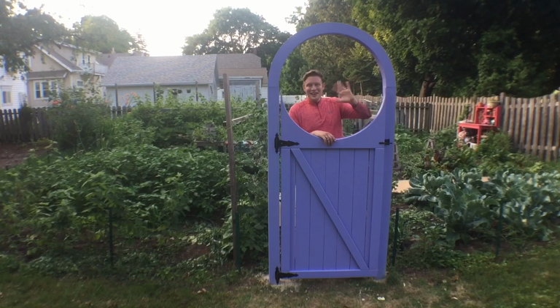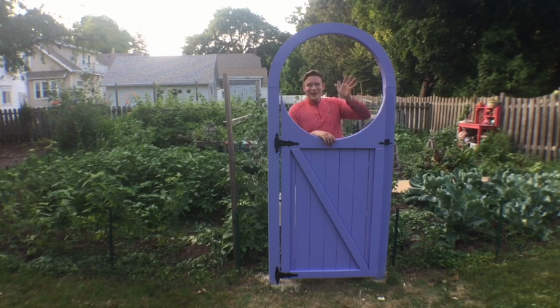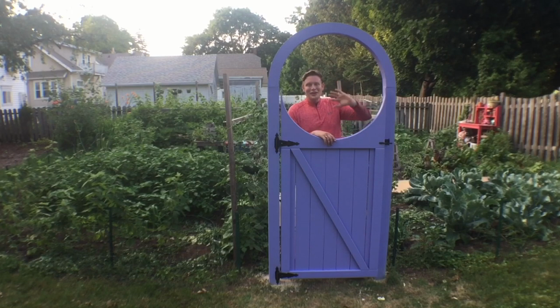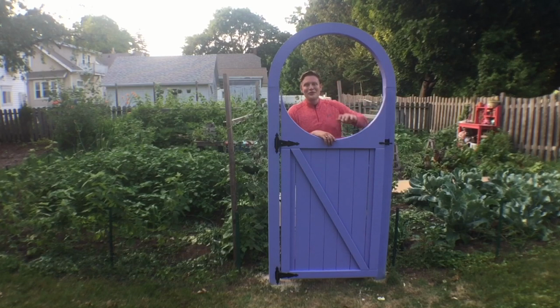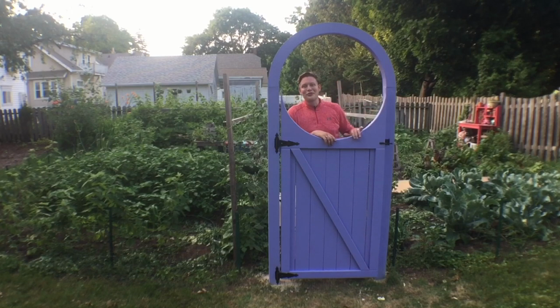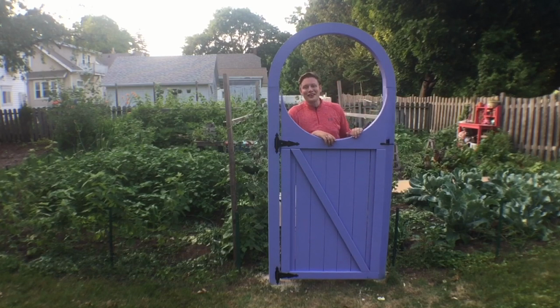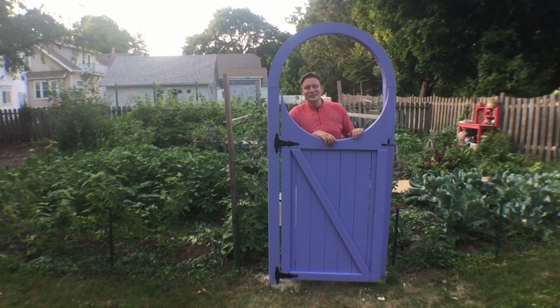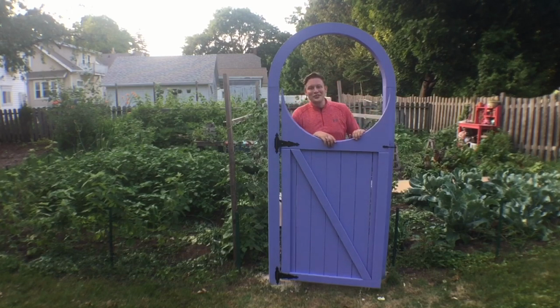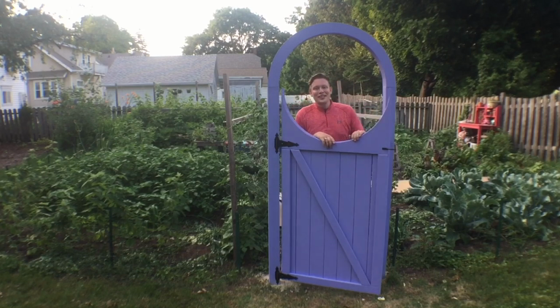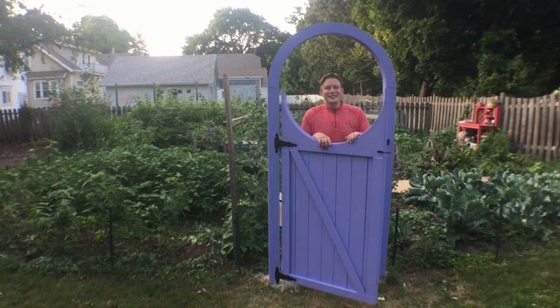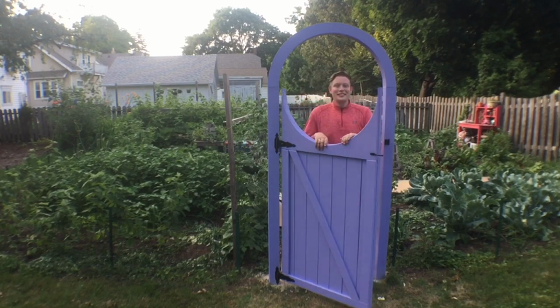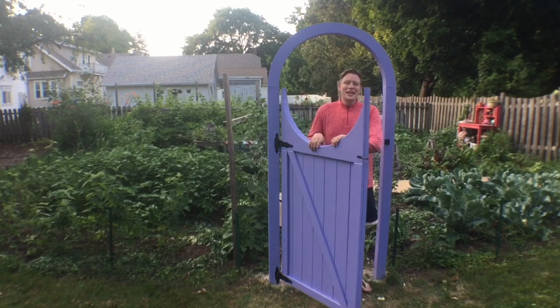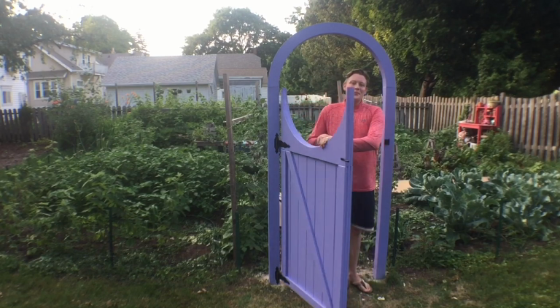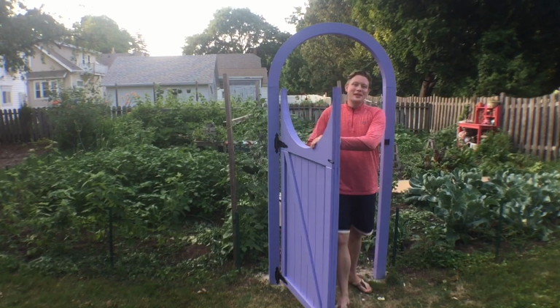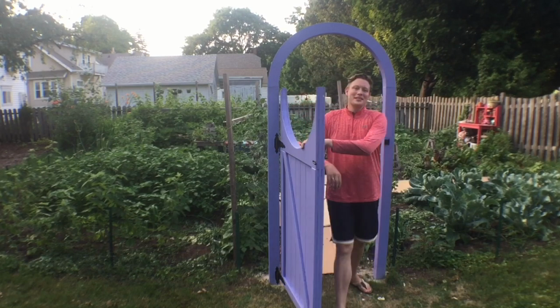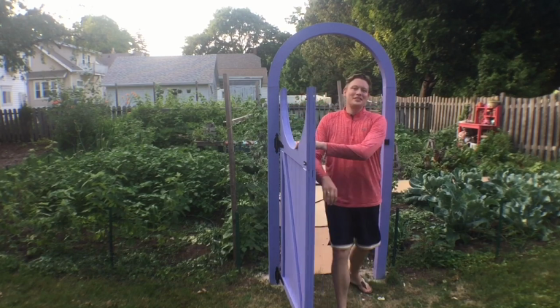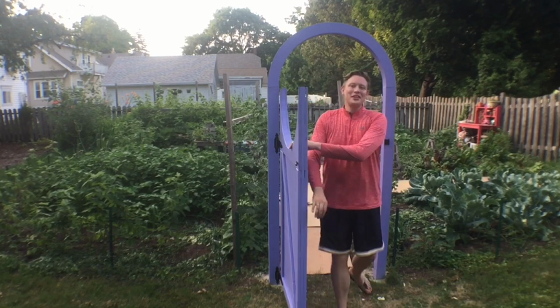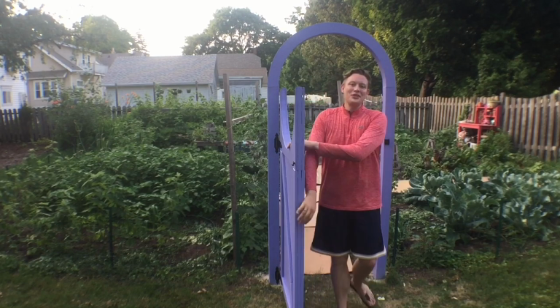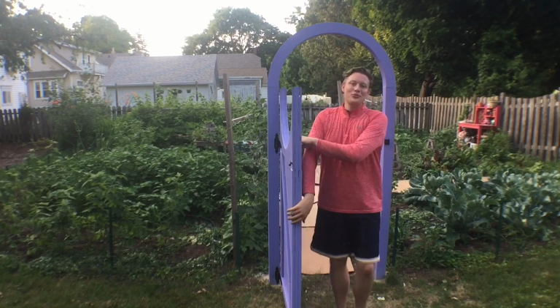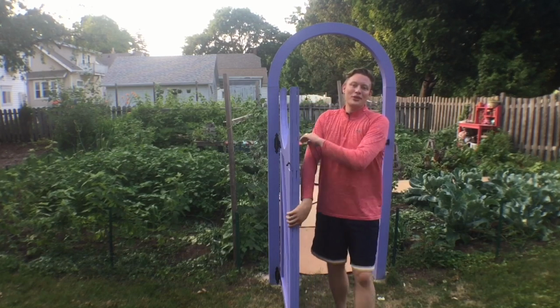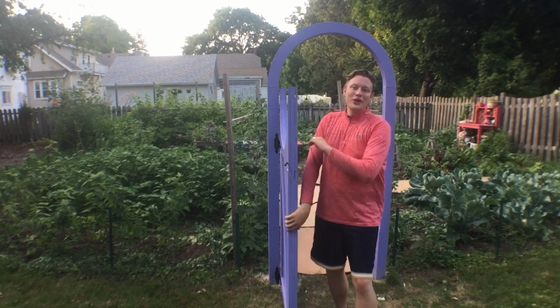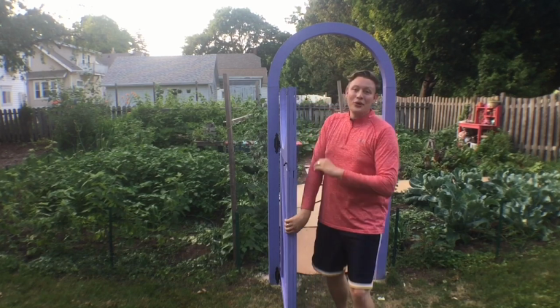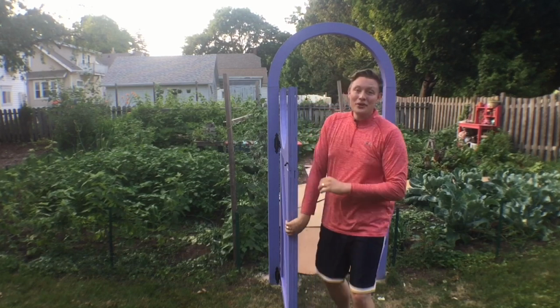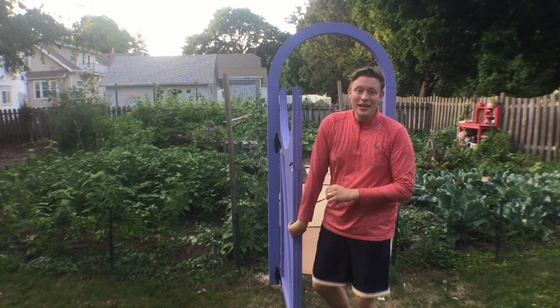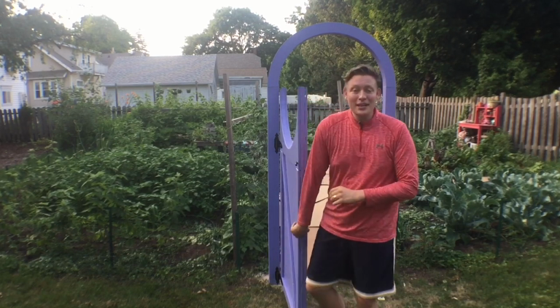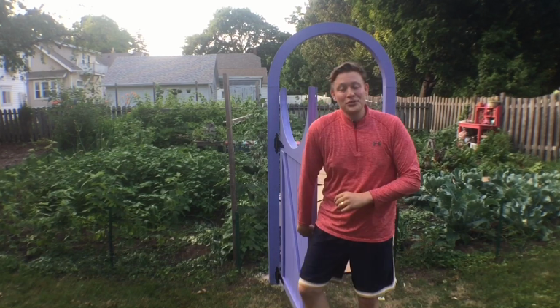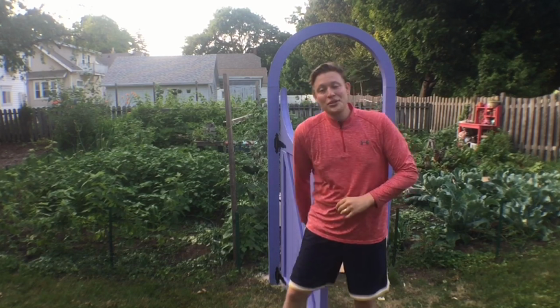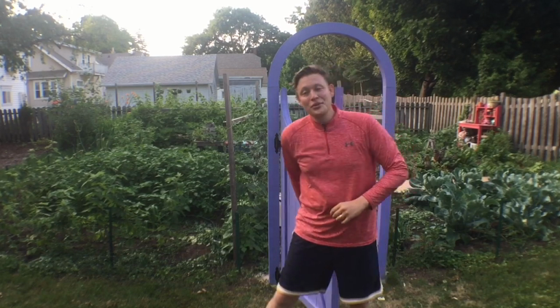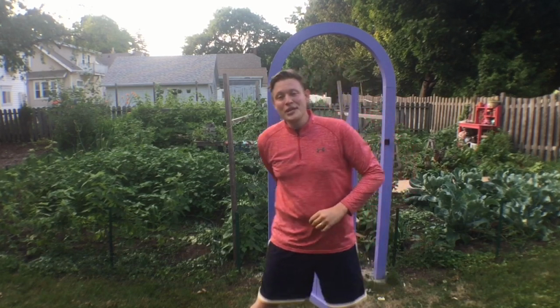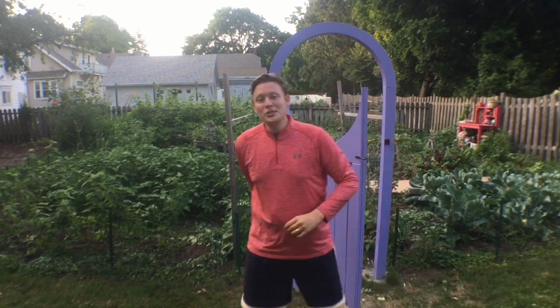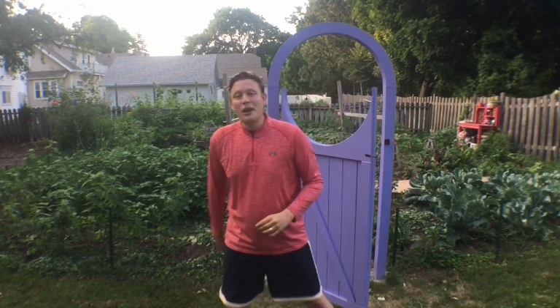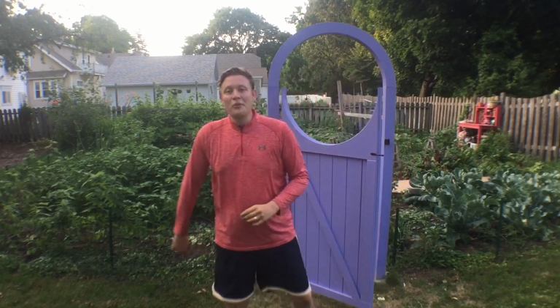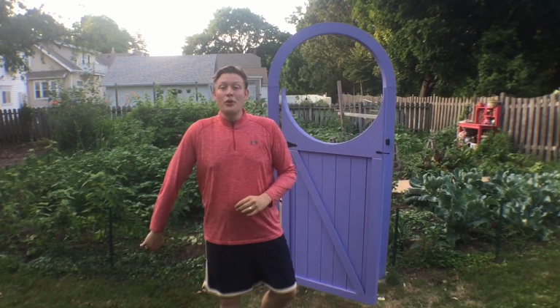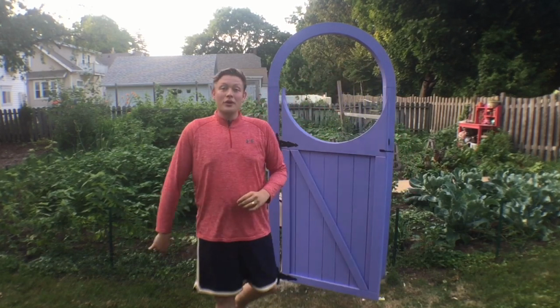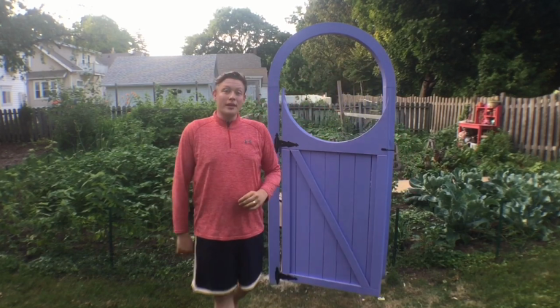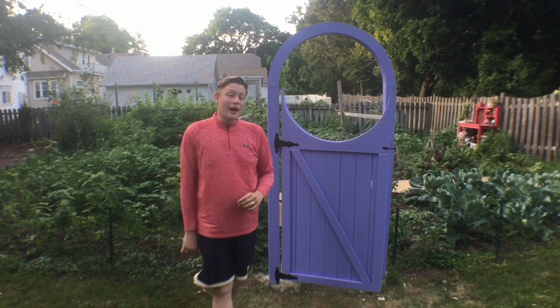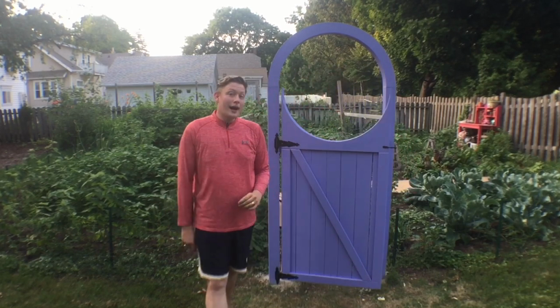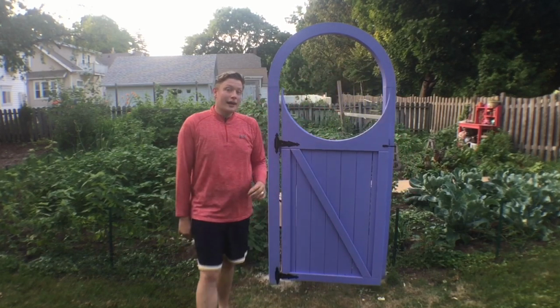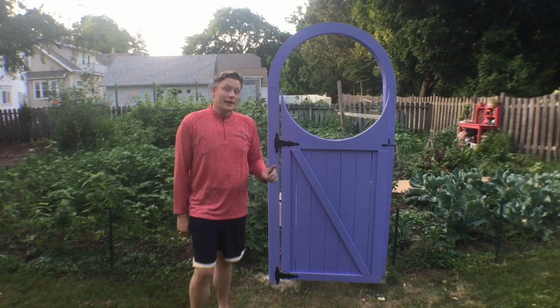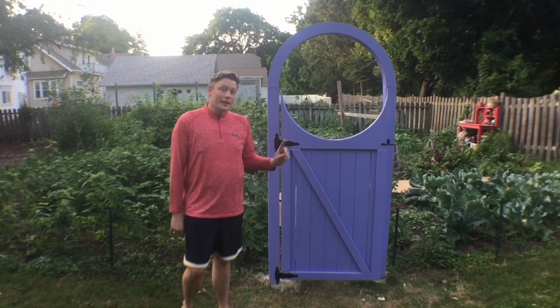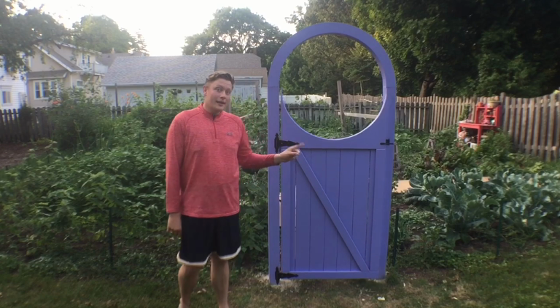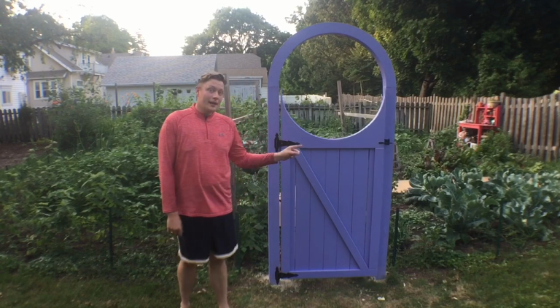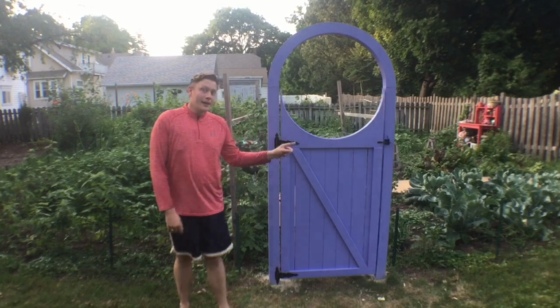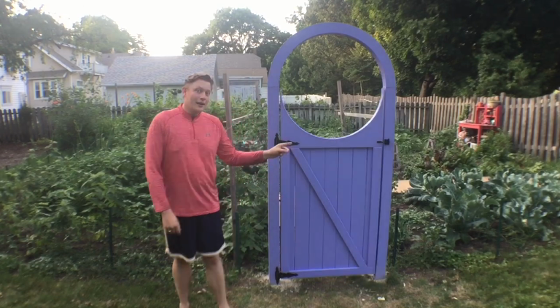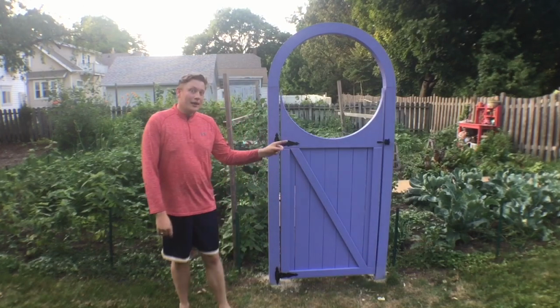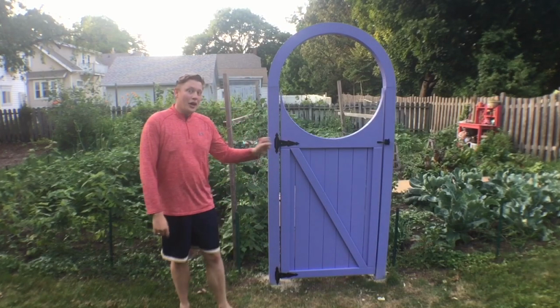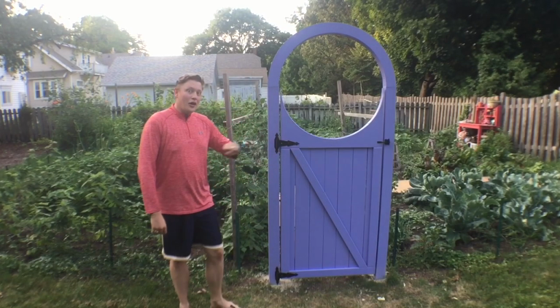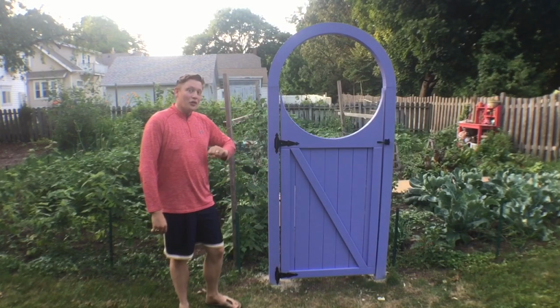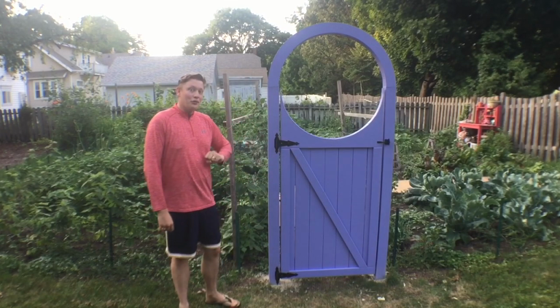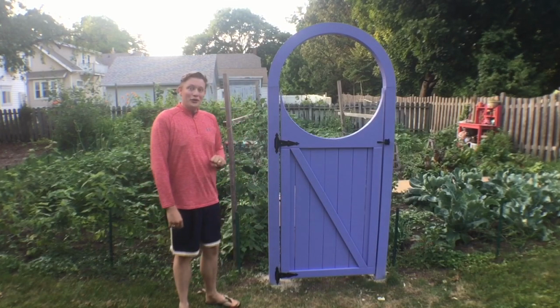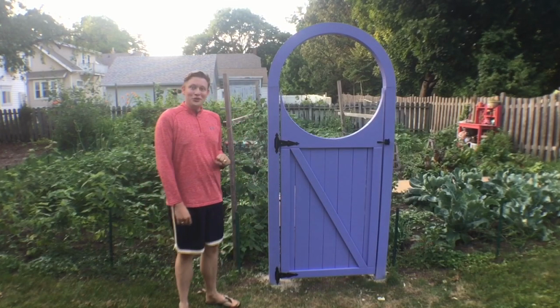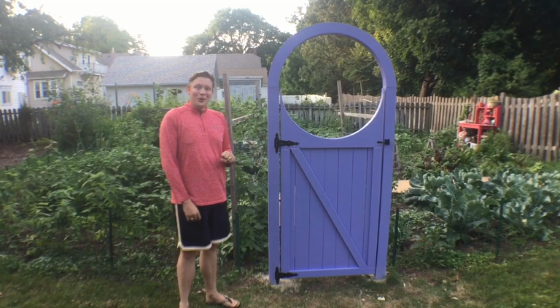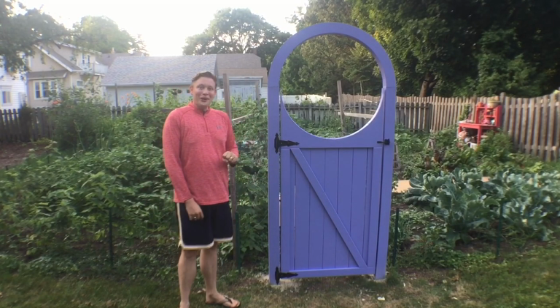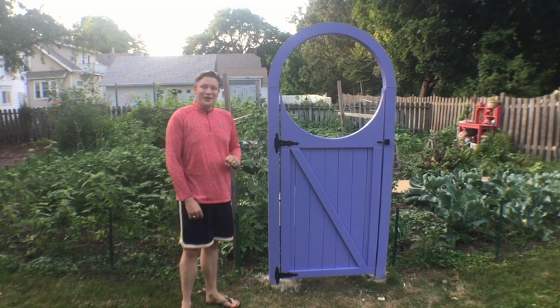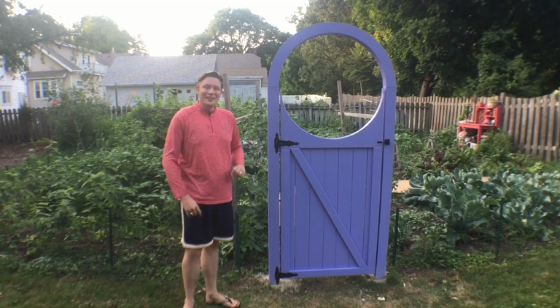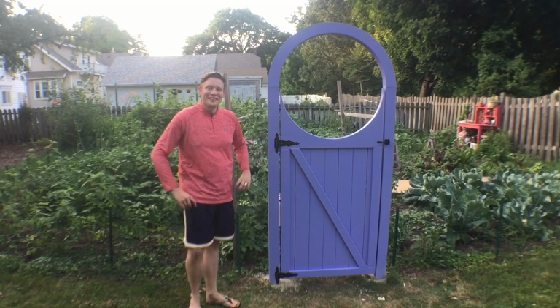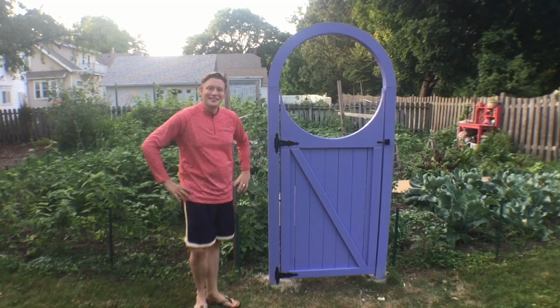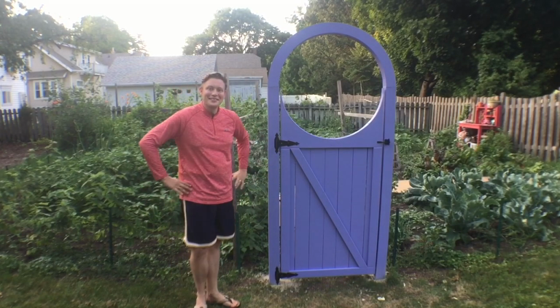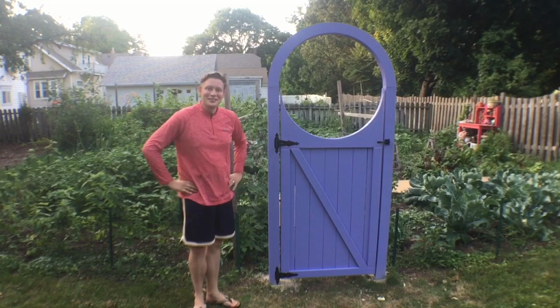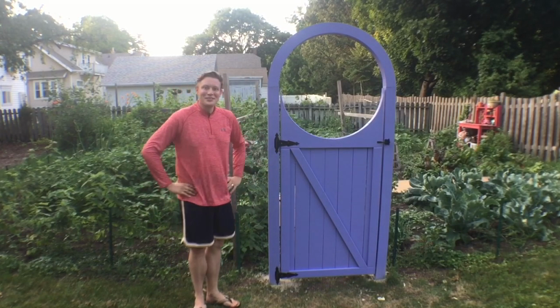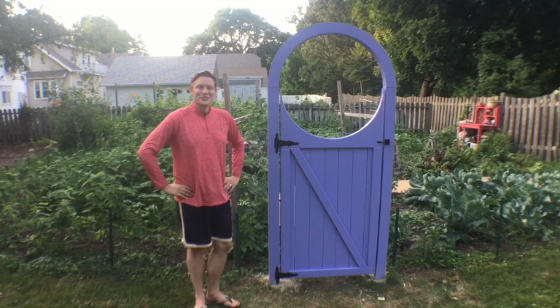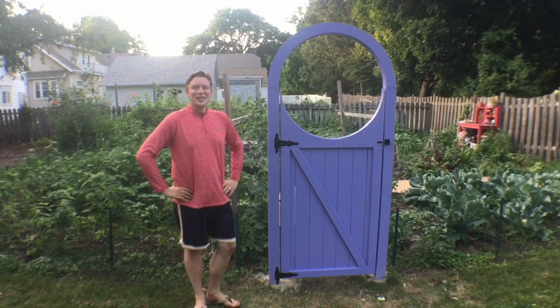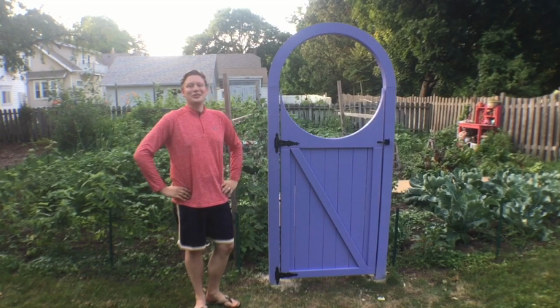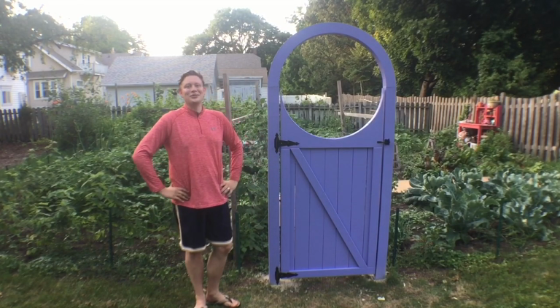Hello friends! Today we continue the garden gate series by working on the door. Stay tuned!